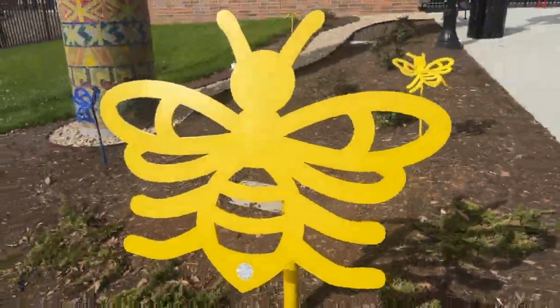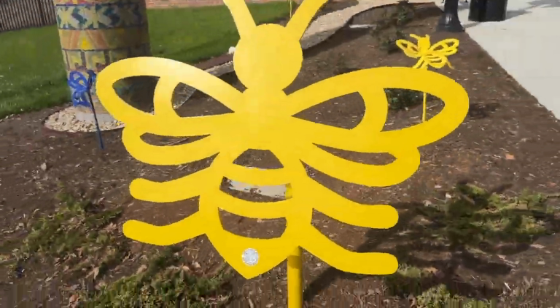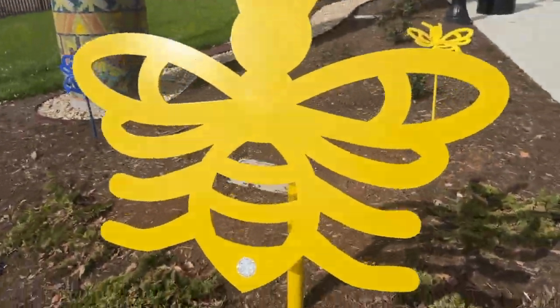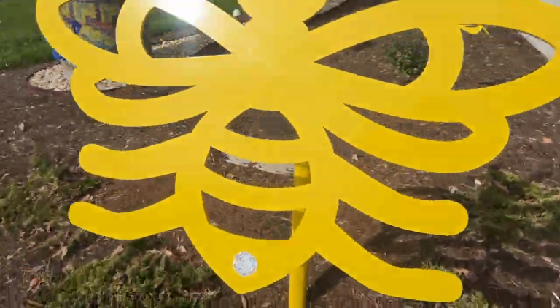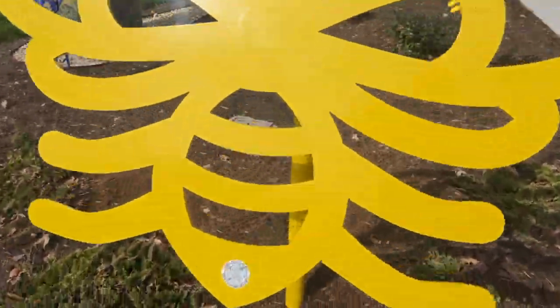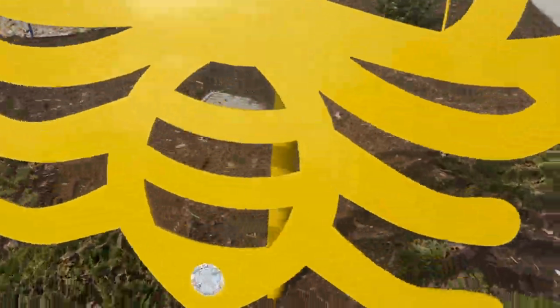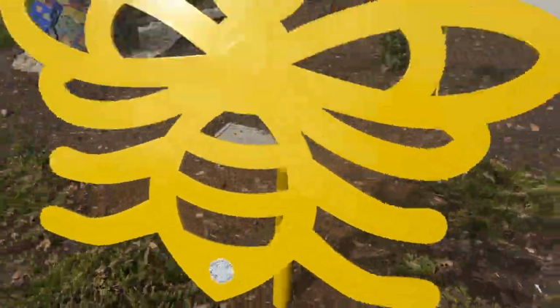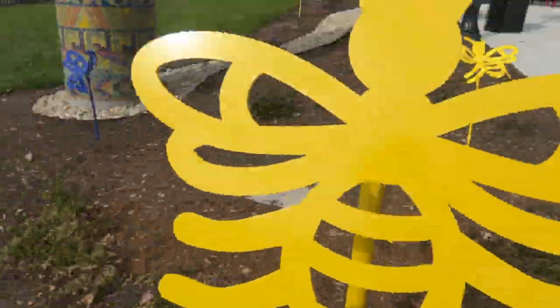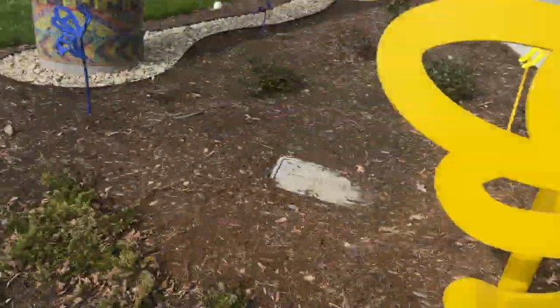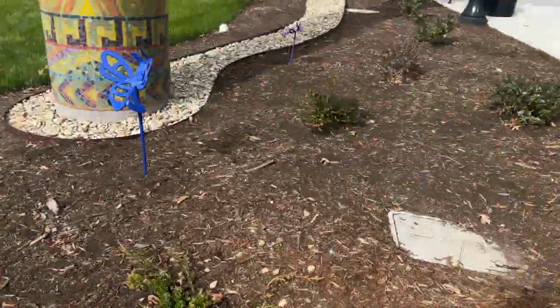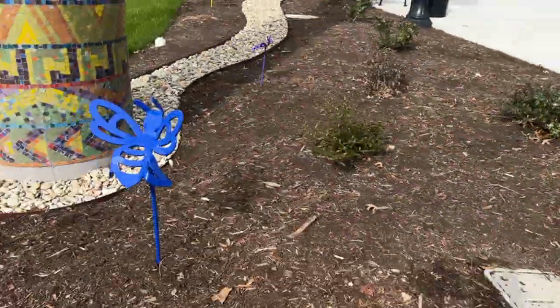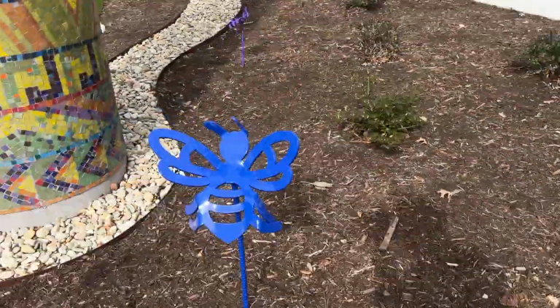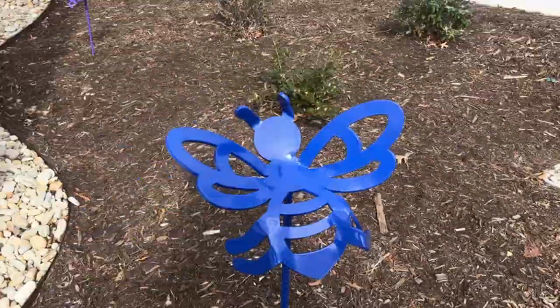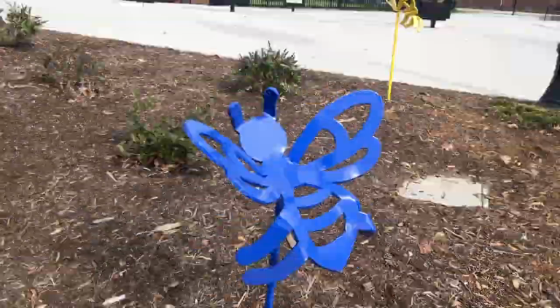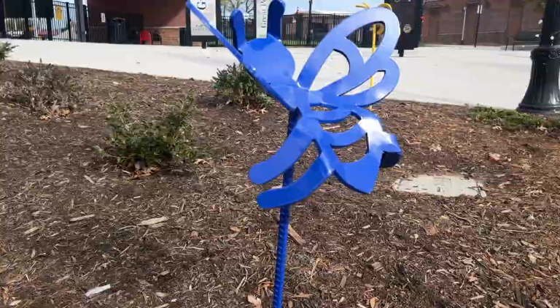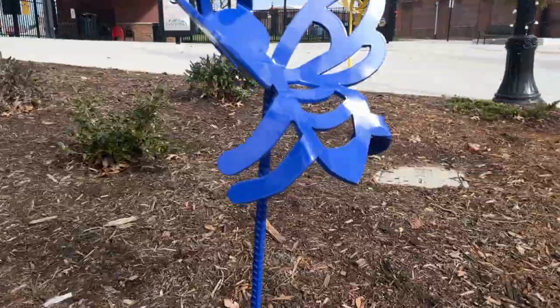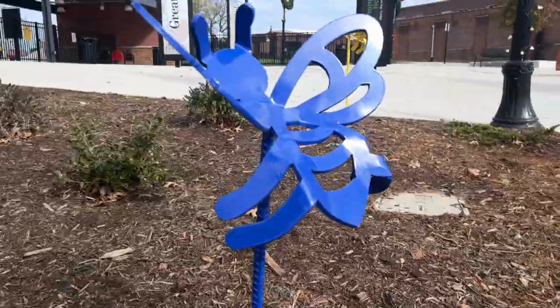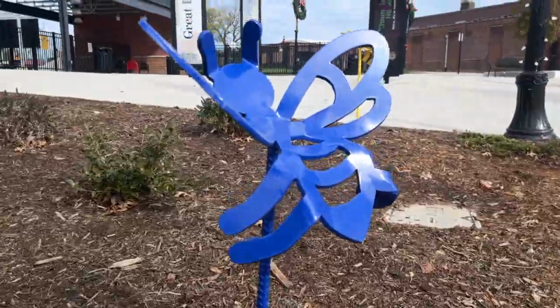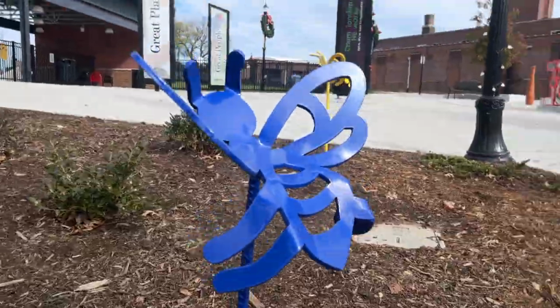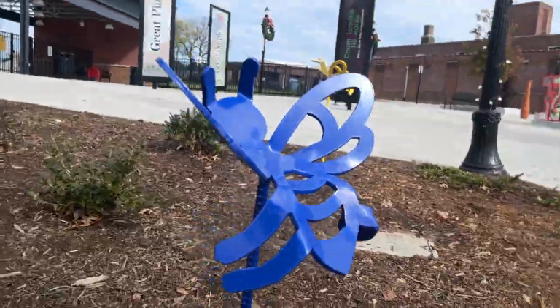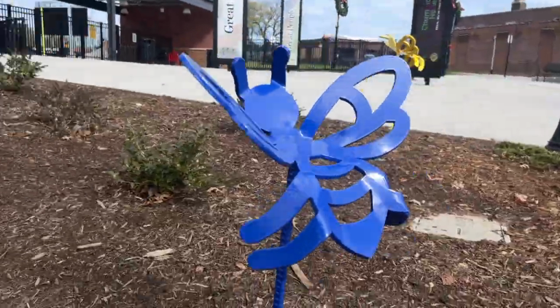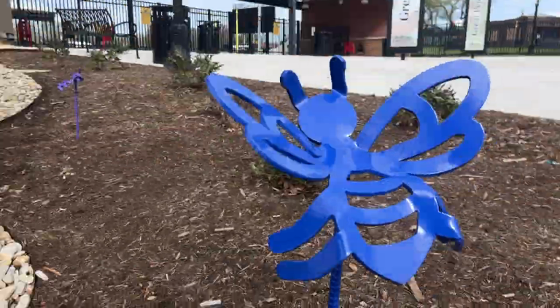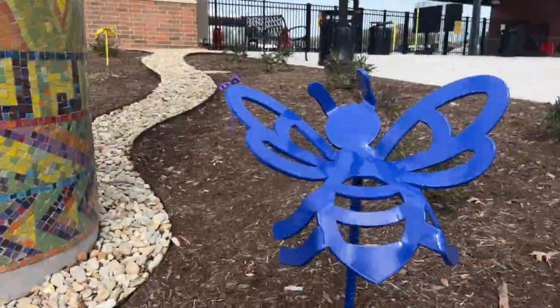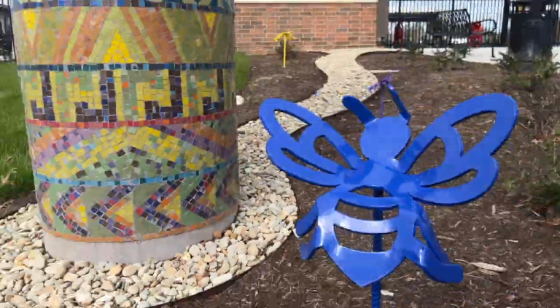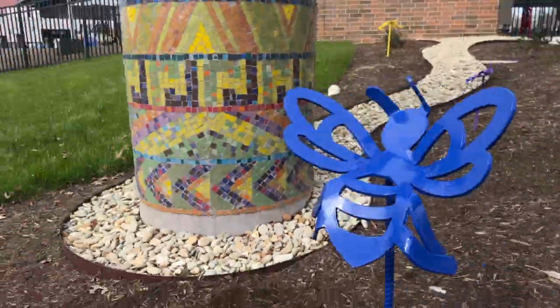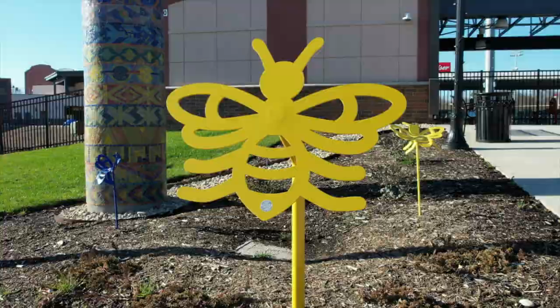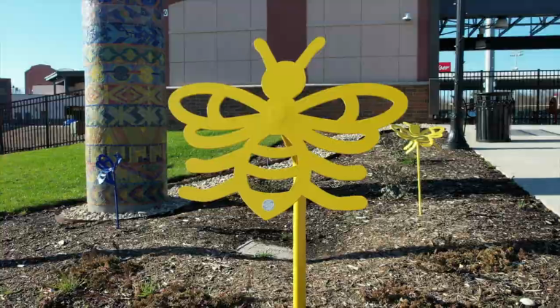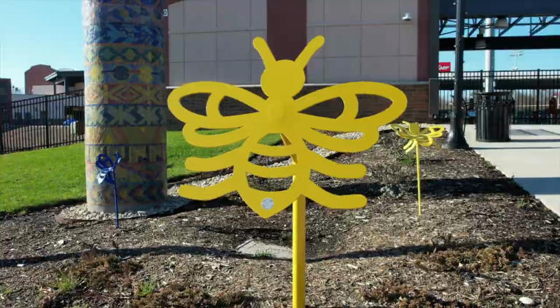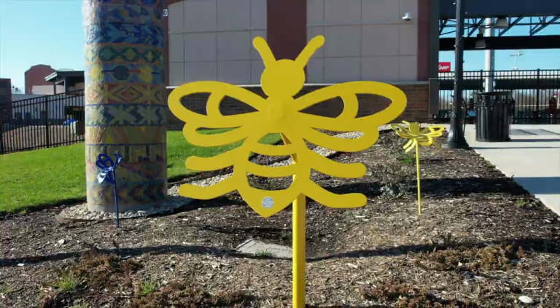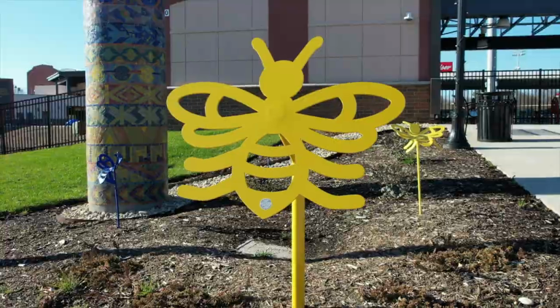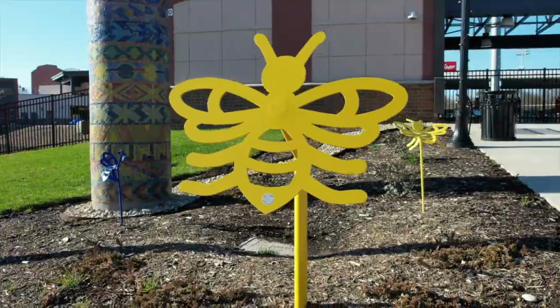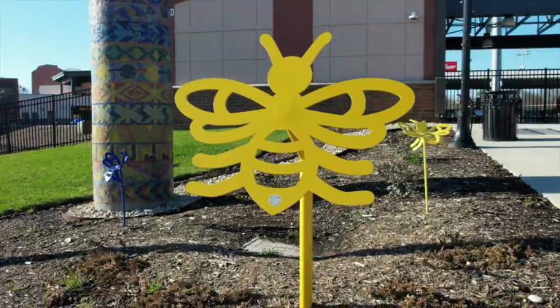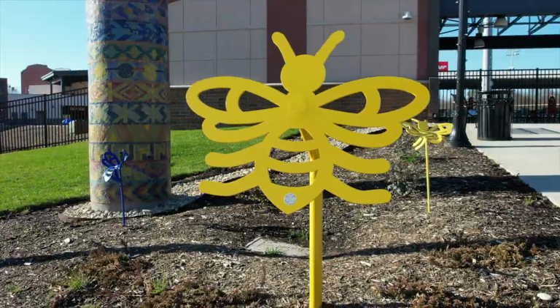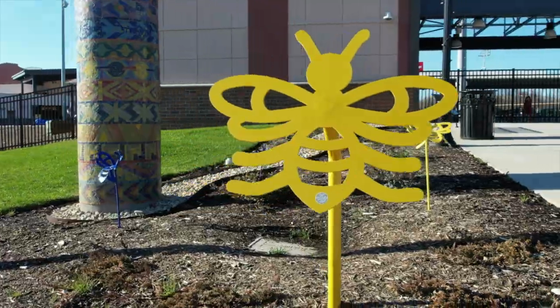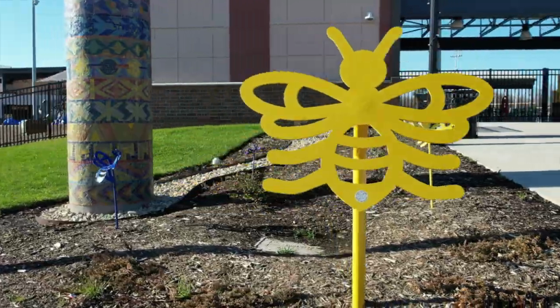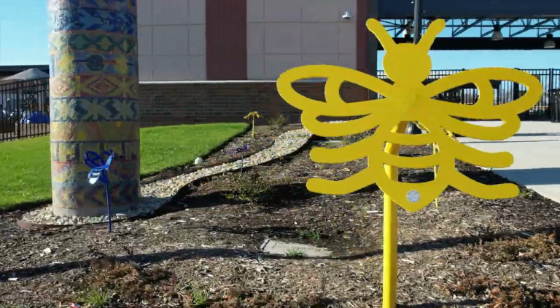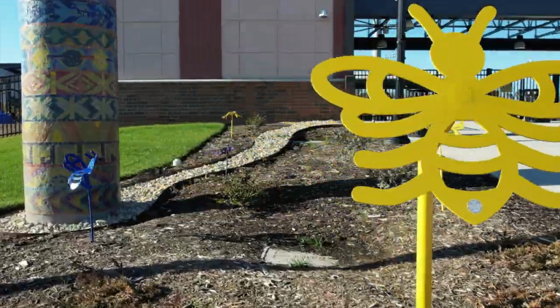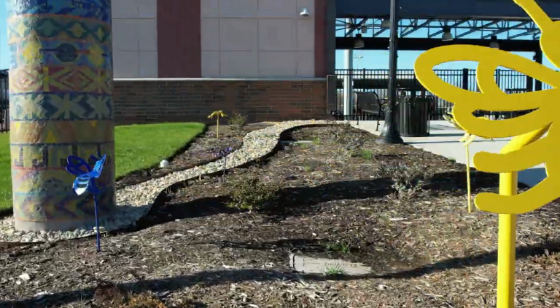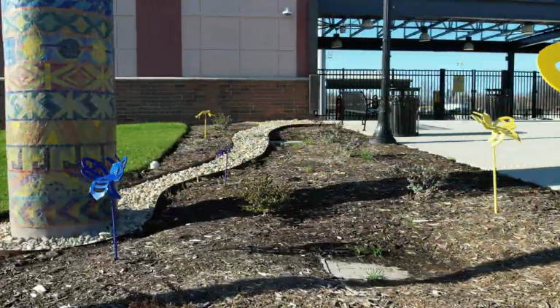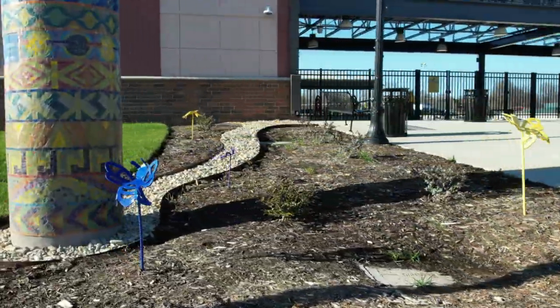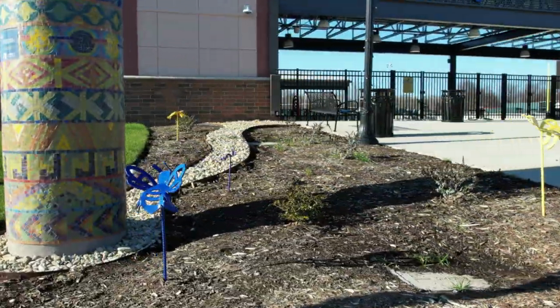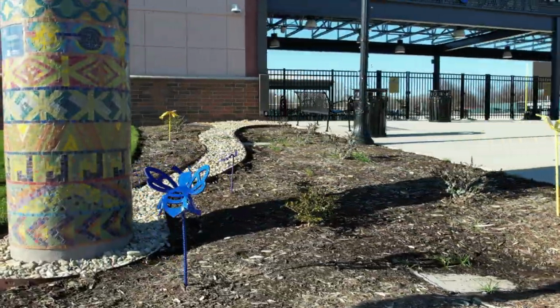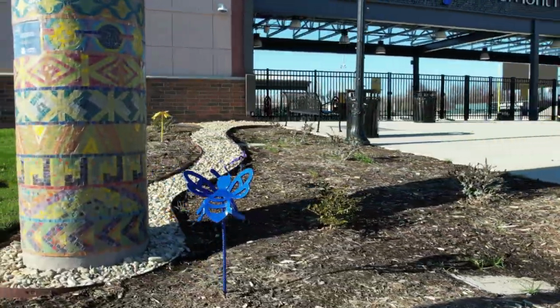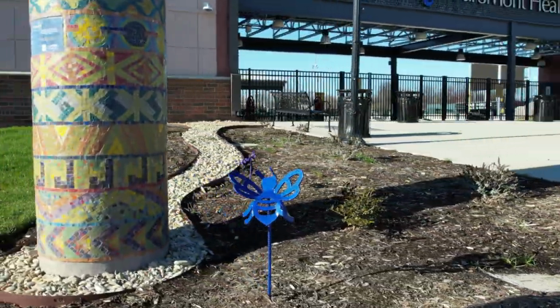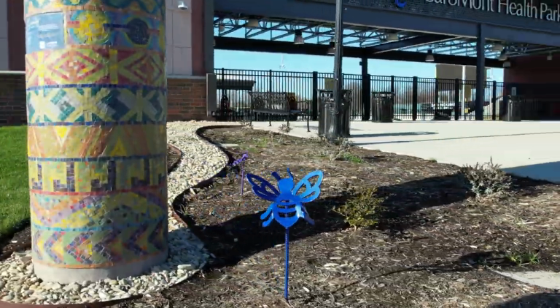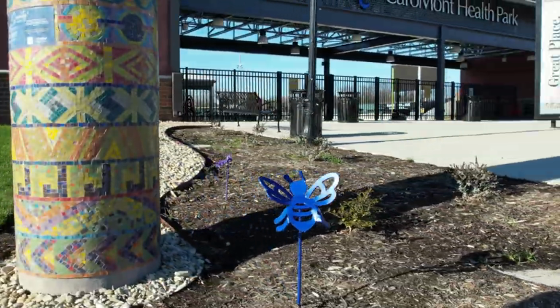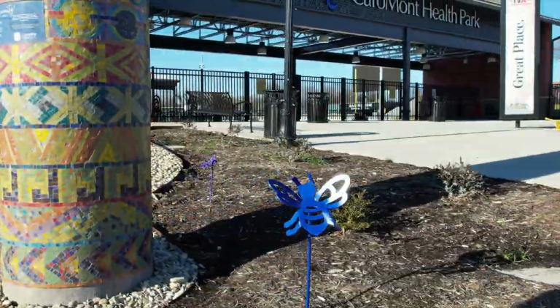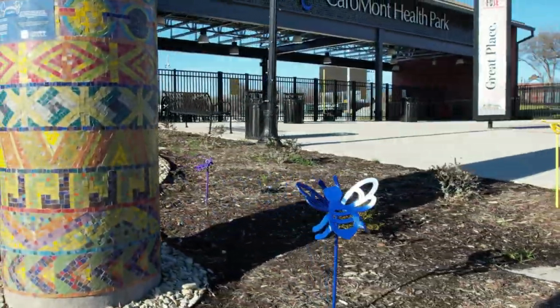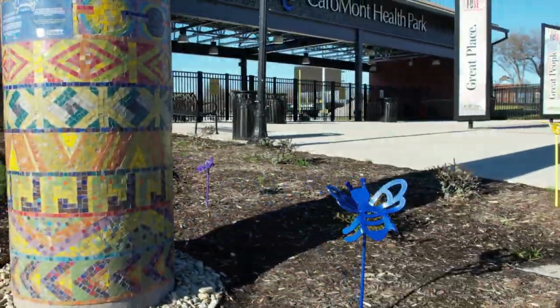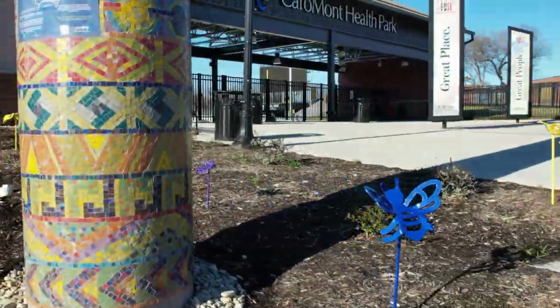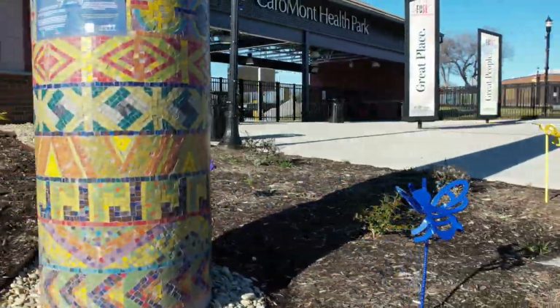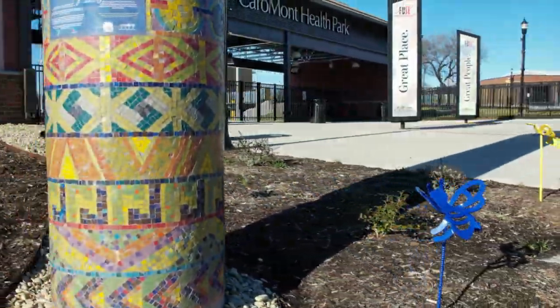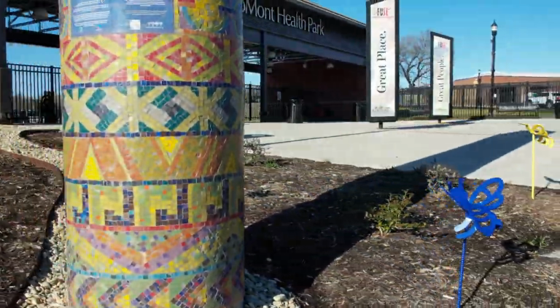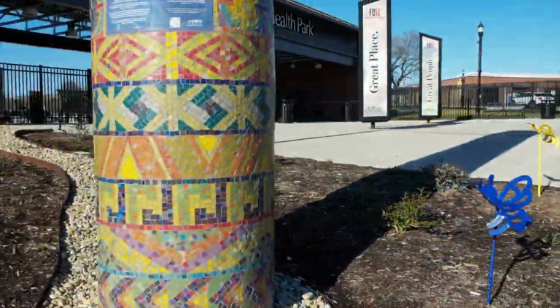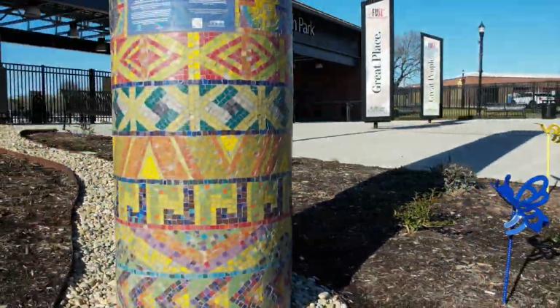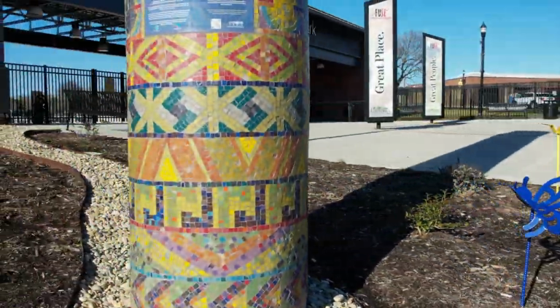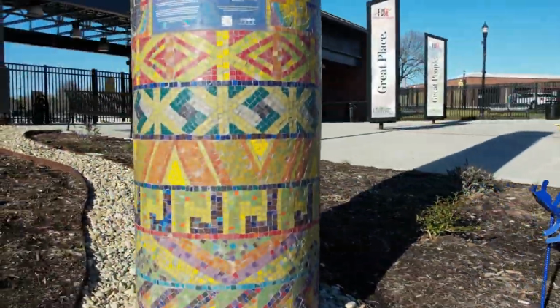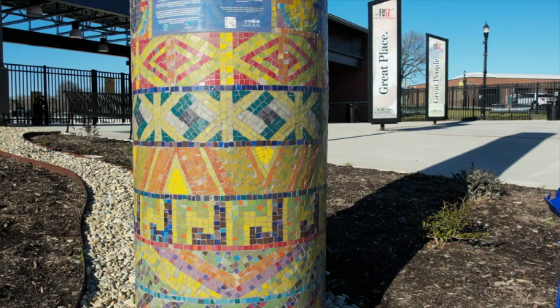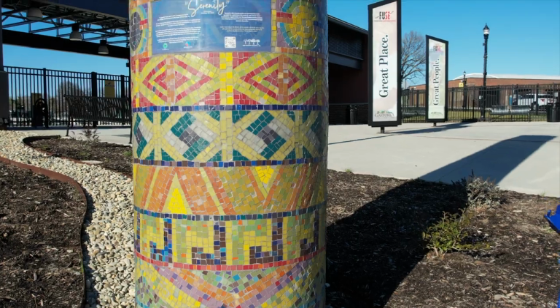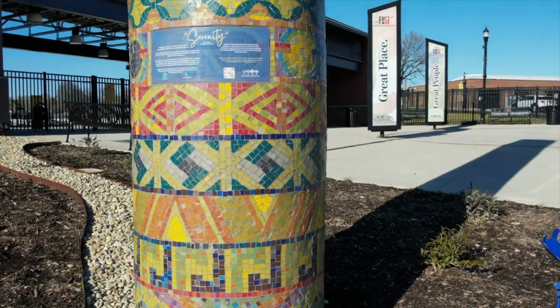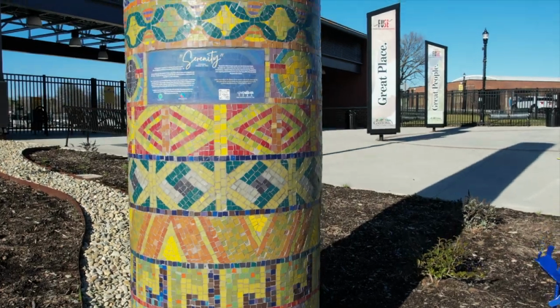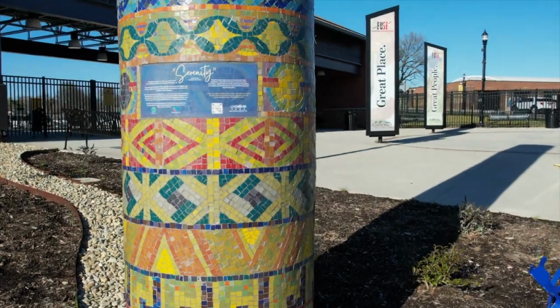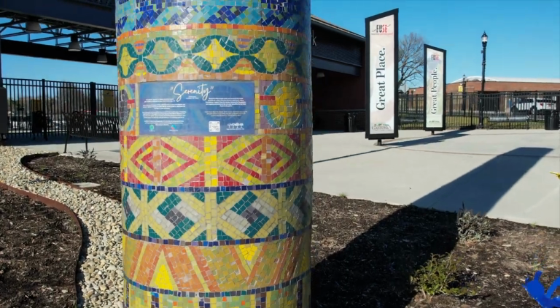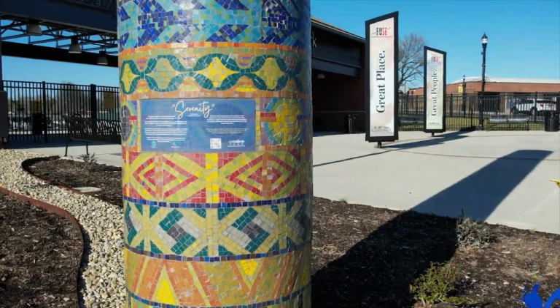At each stop, the bee featured will give information on bees and pollinators or will correspond to an architectural element featured in the mosaic column.